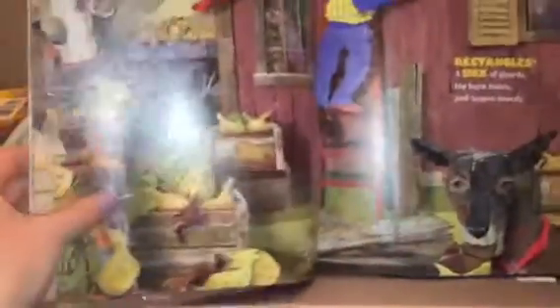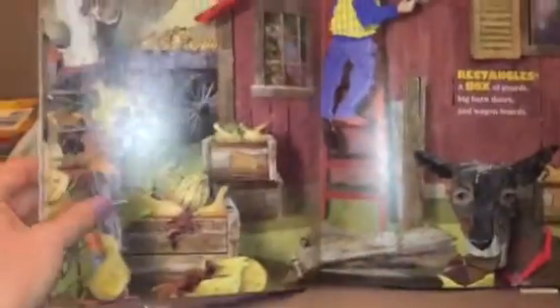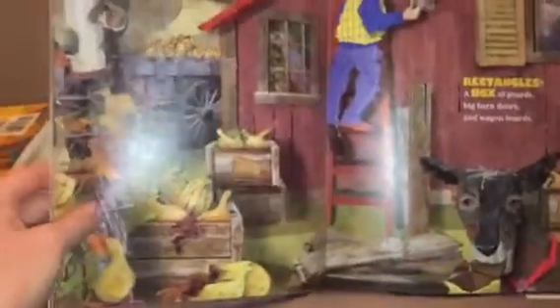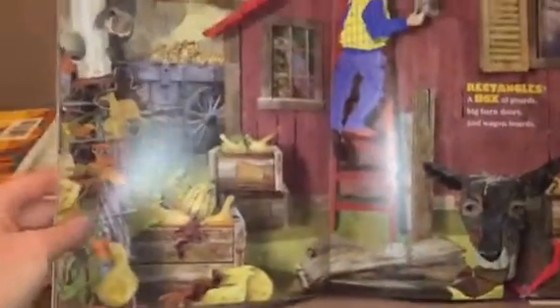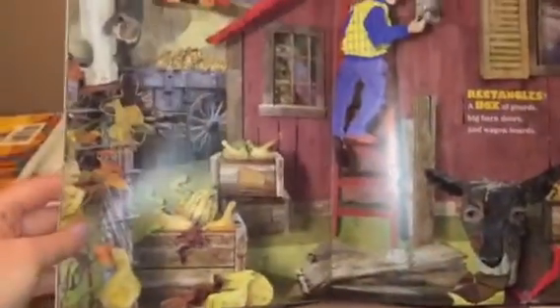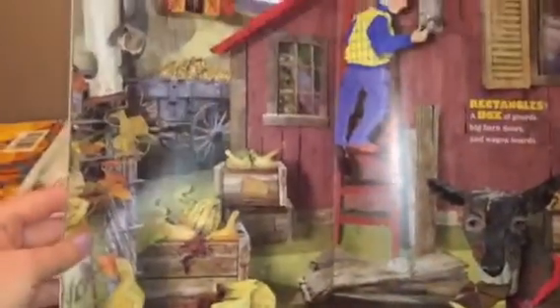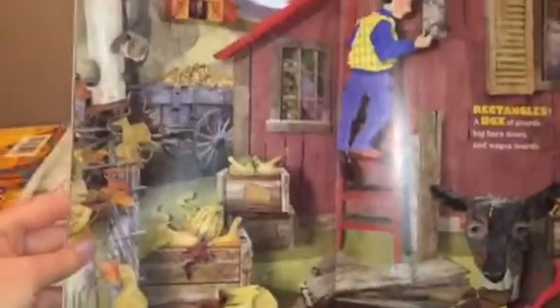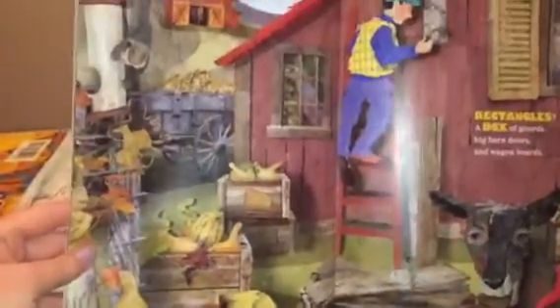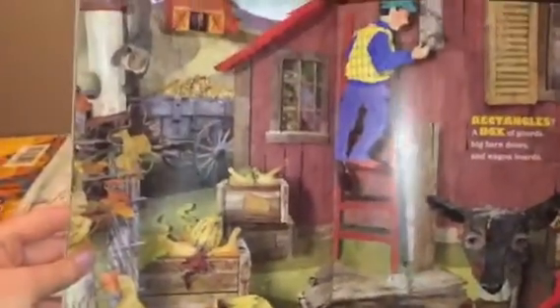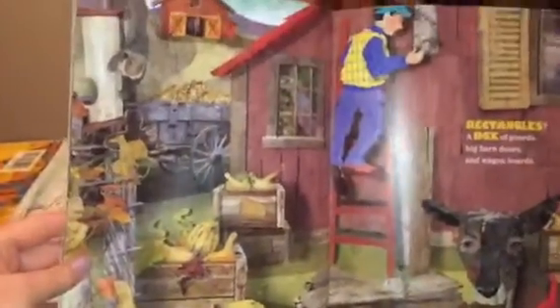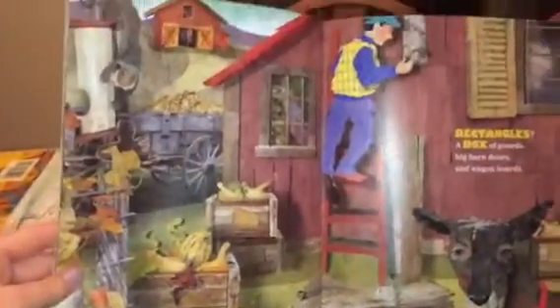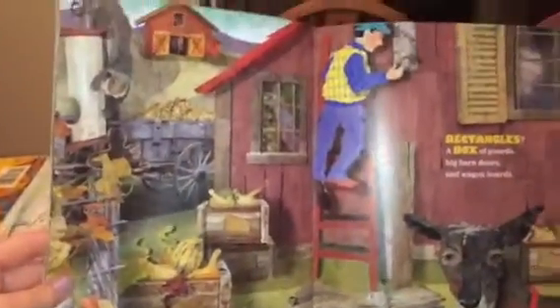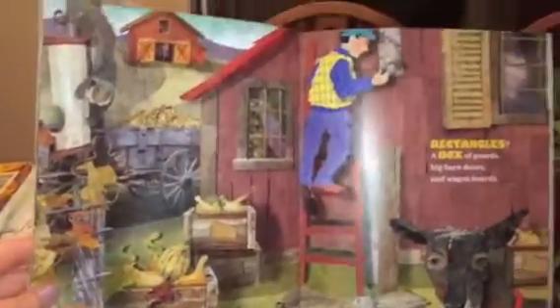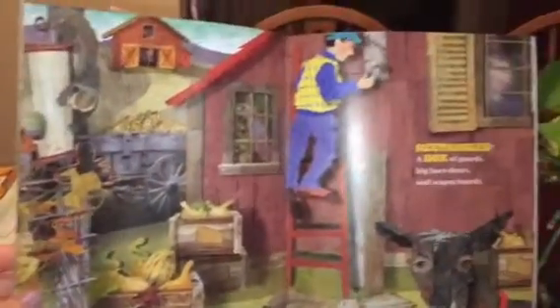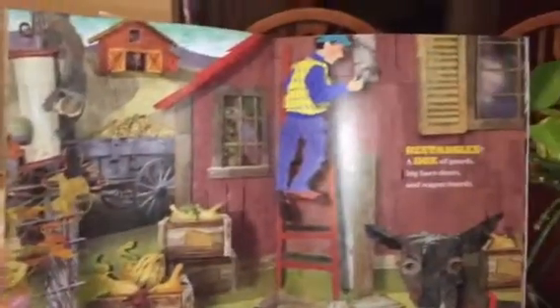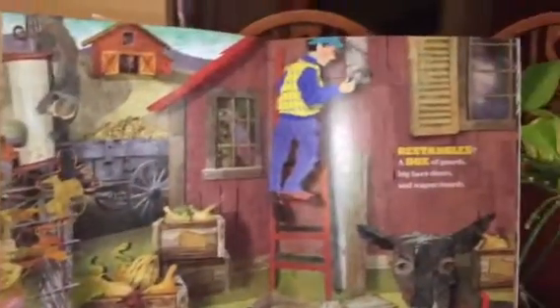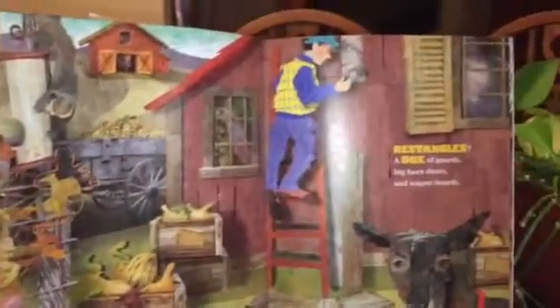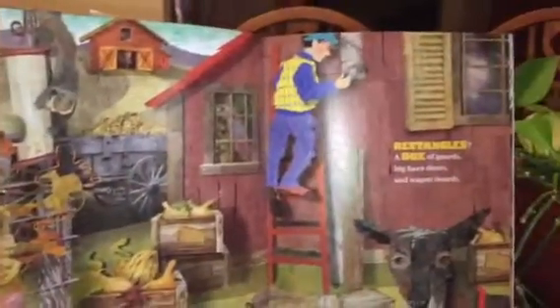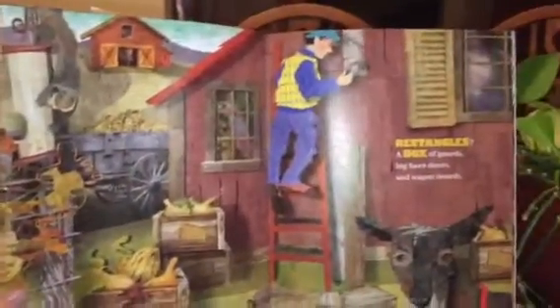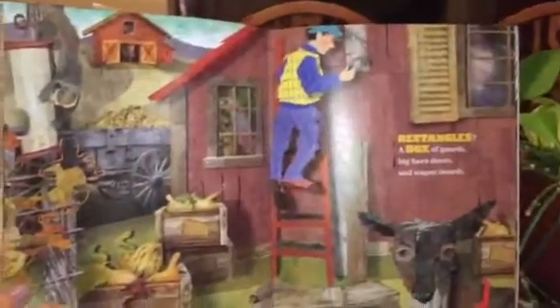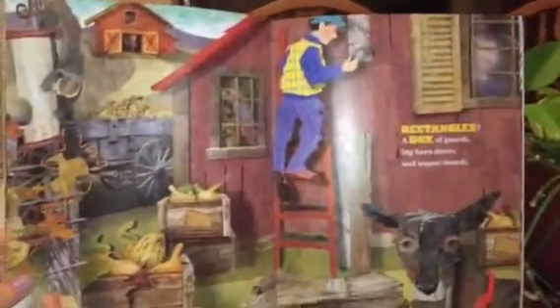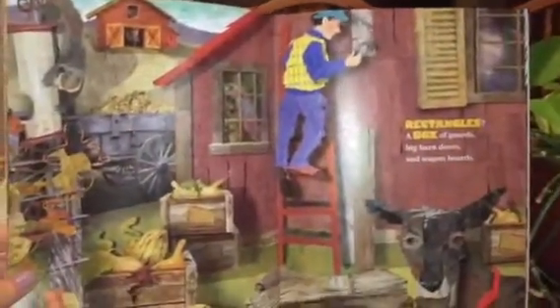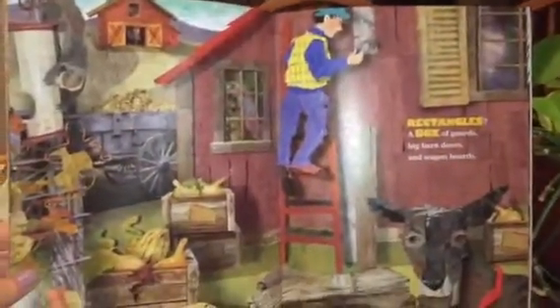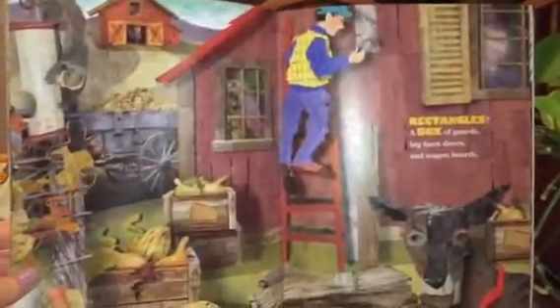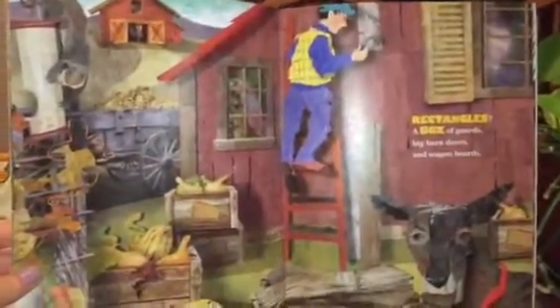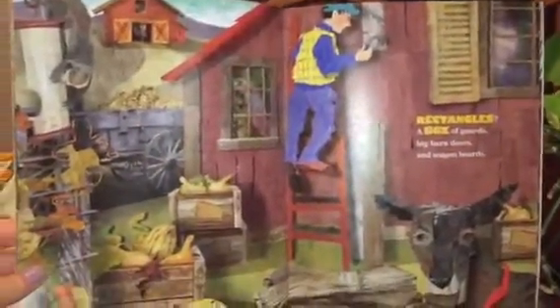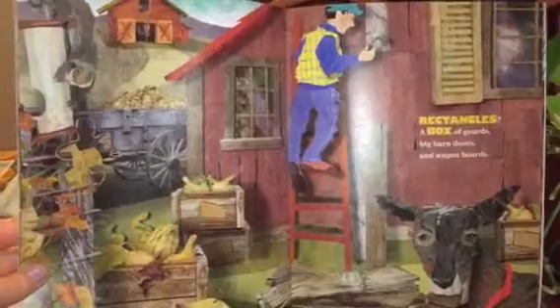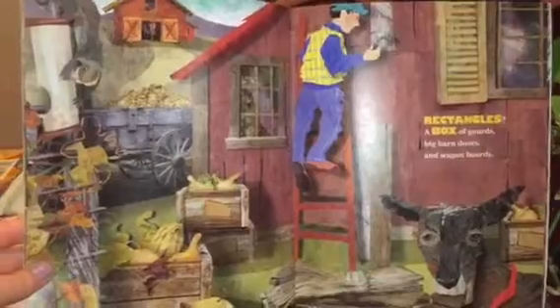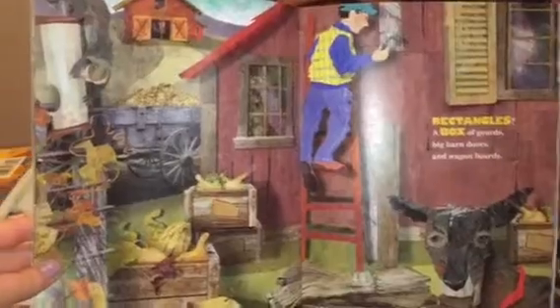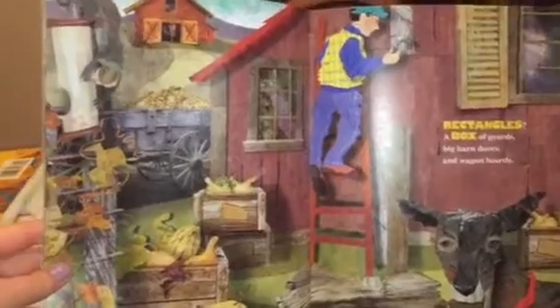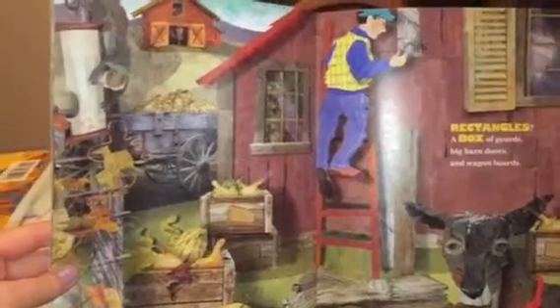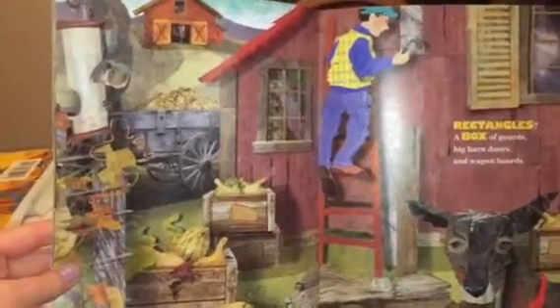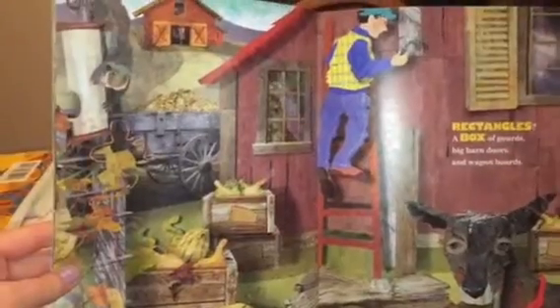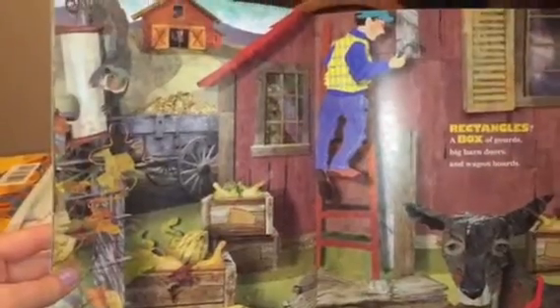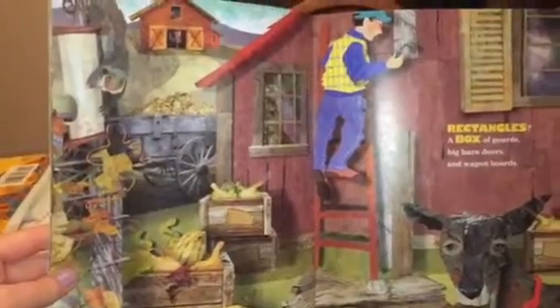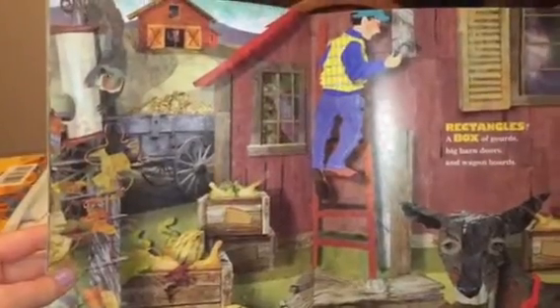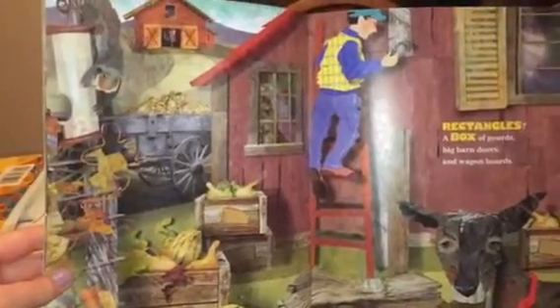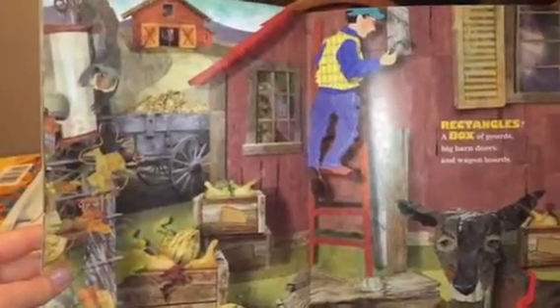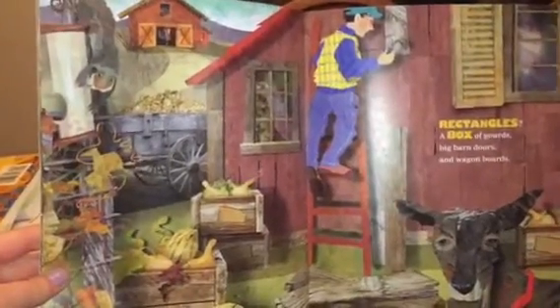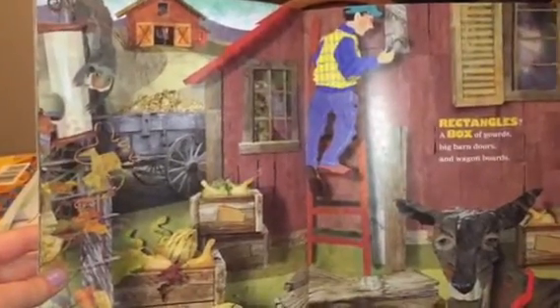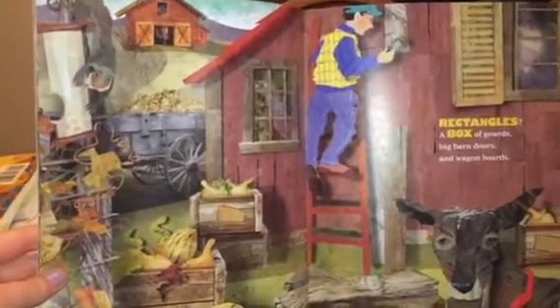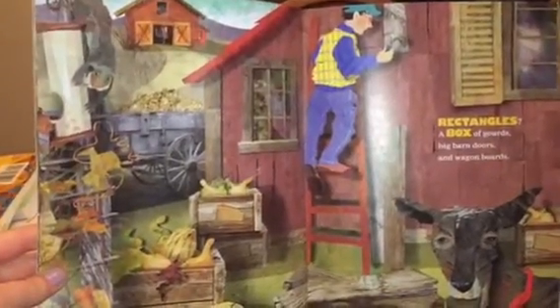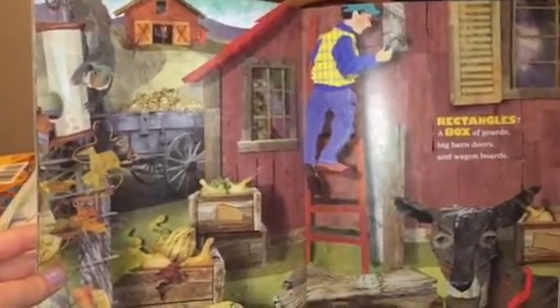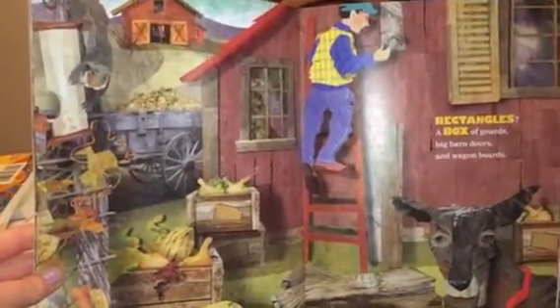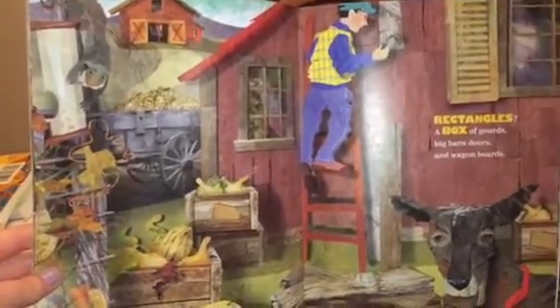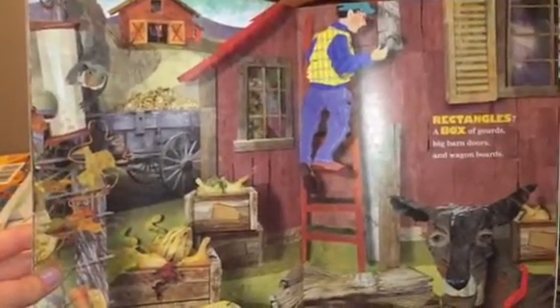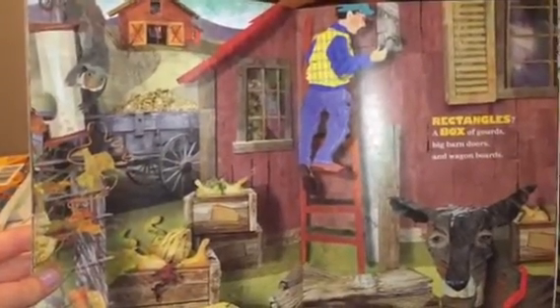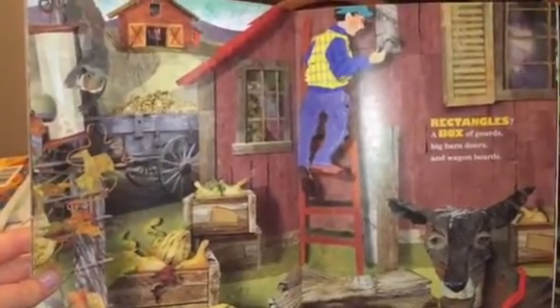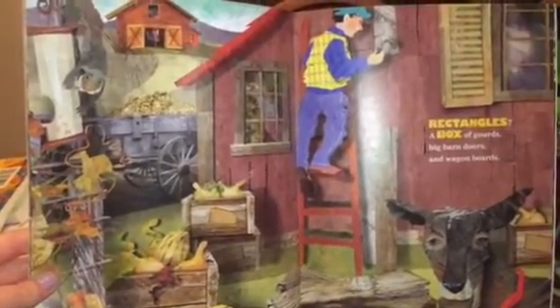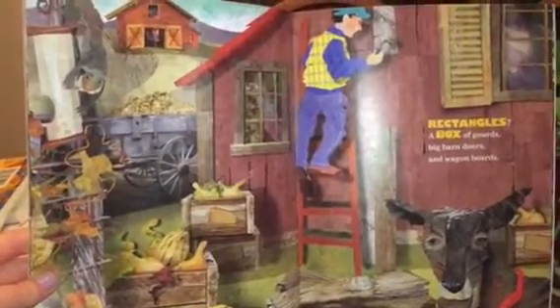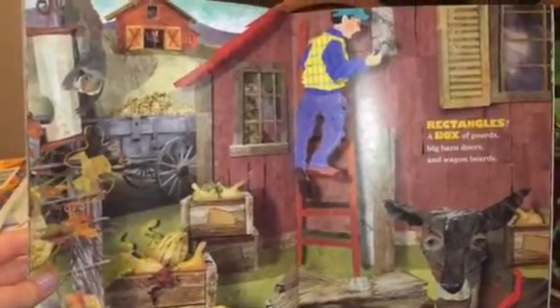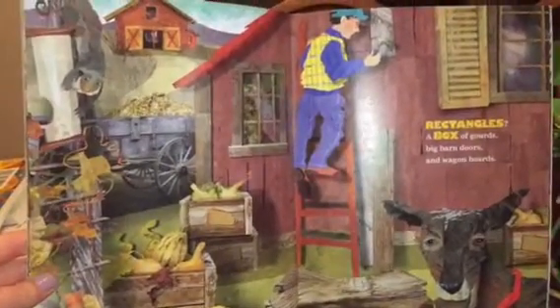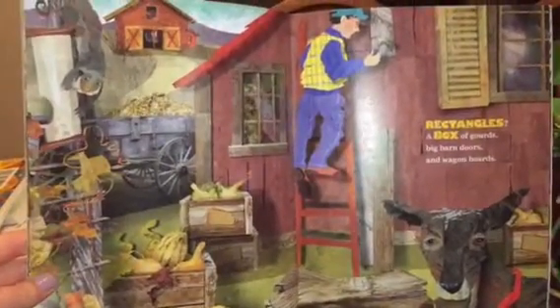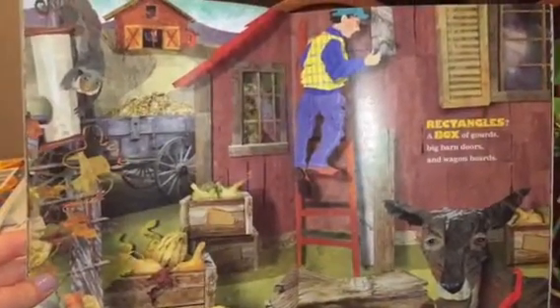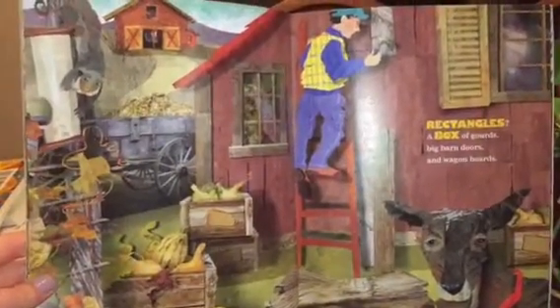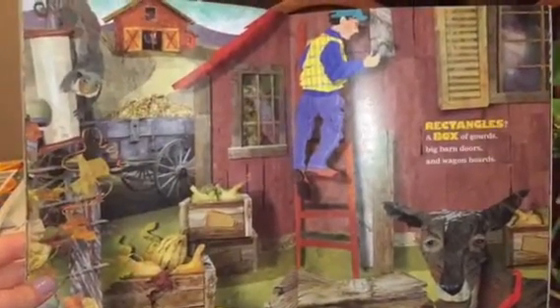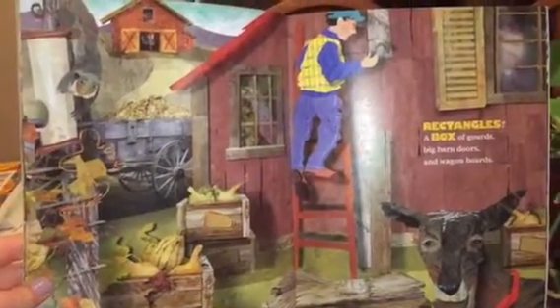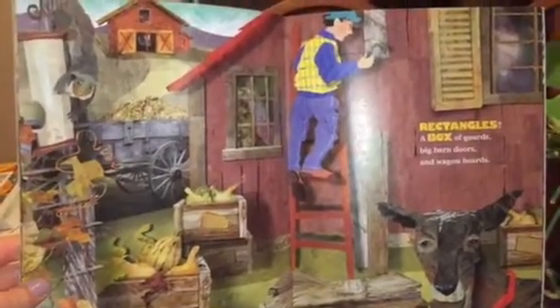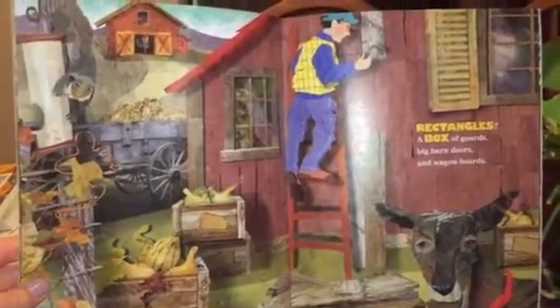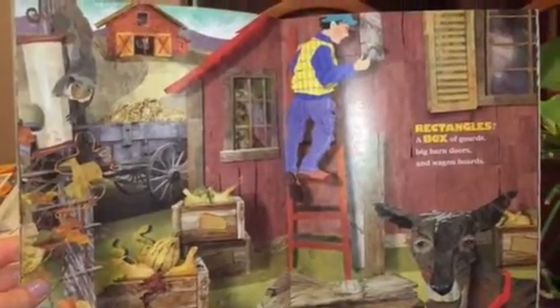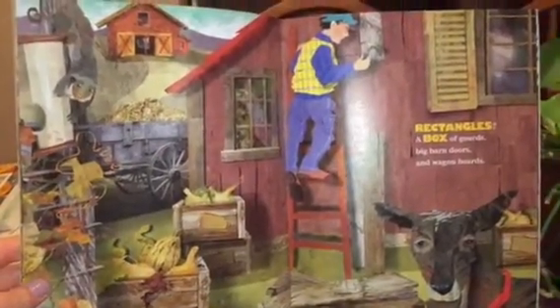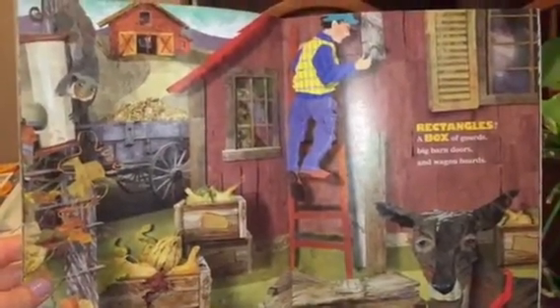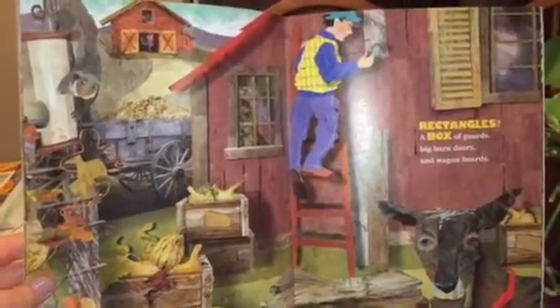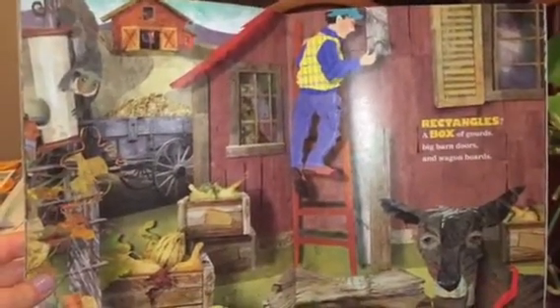Rectangles — a box of gourds. Big barn doors and wagon boards.